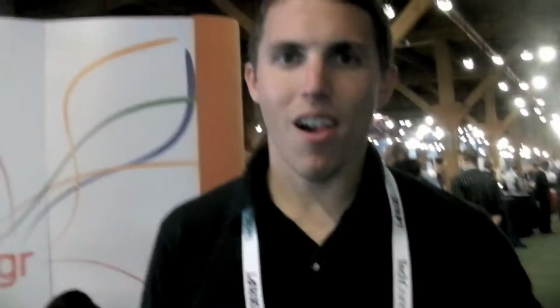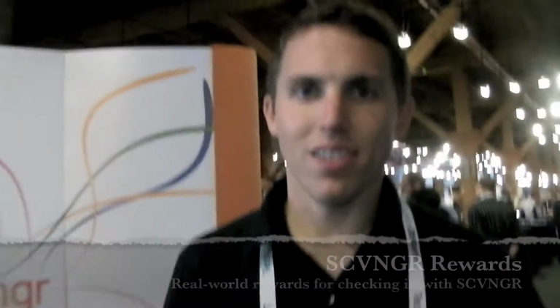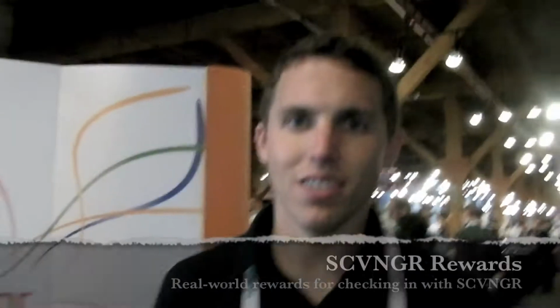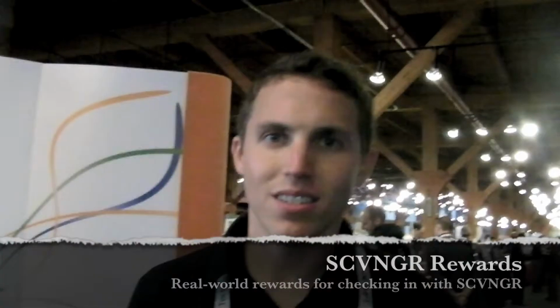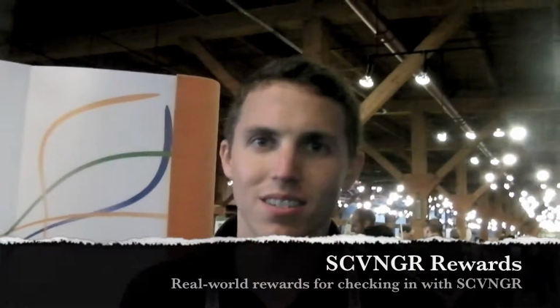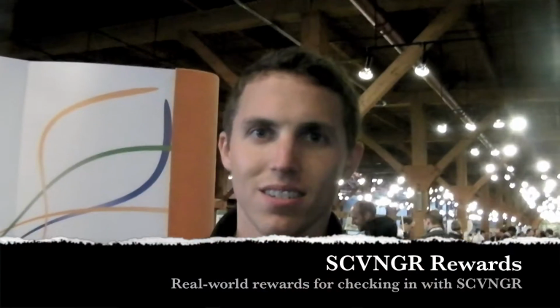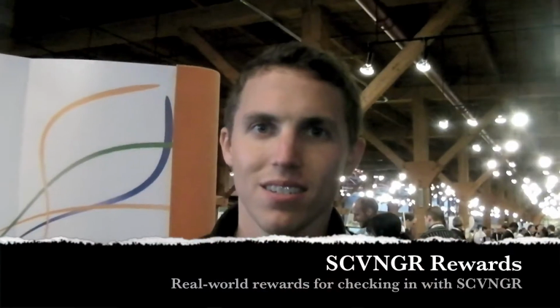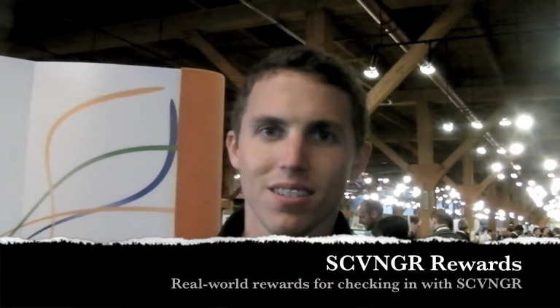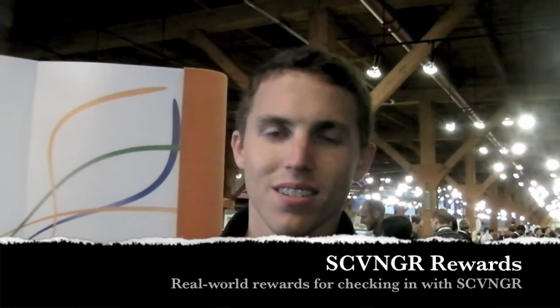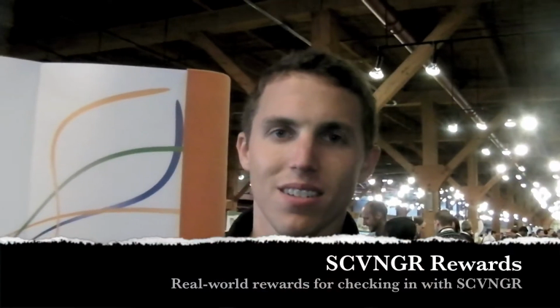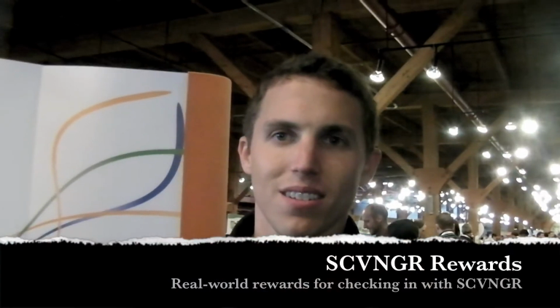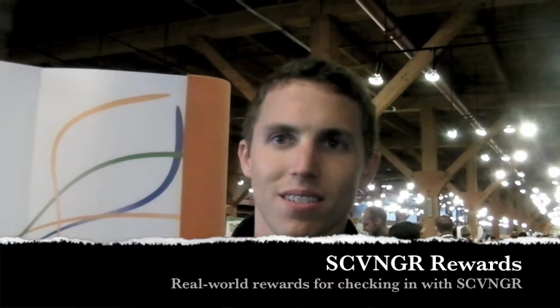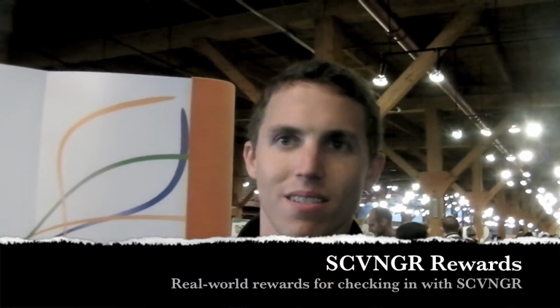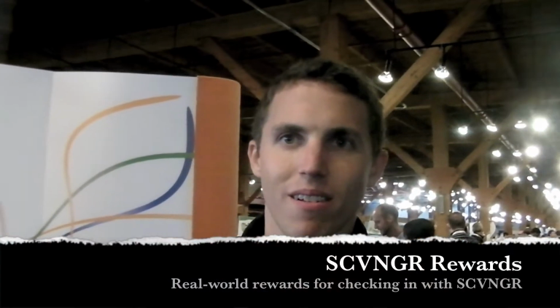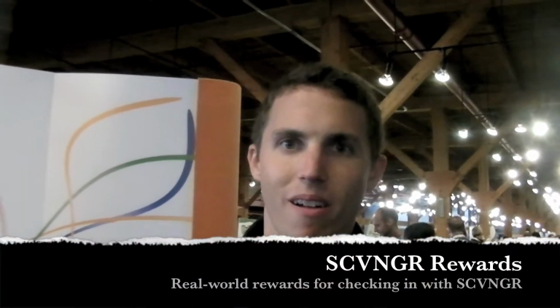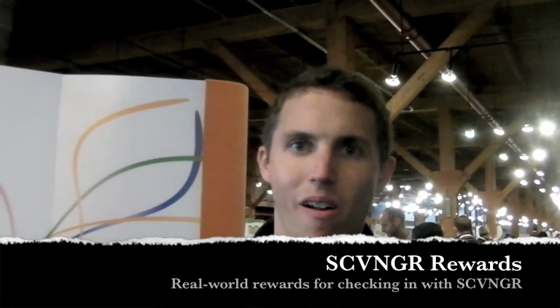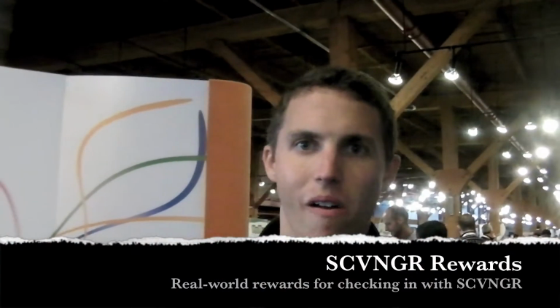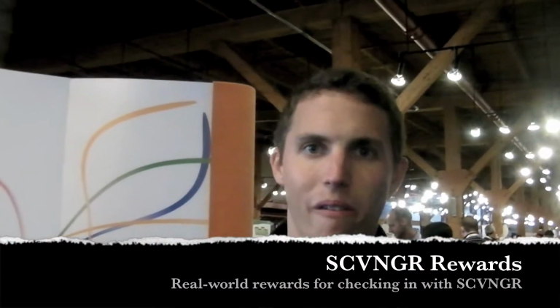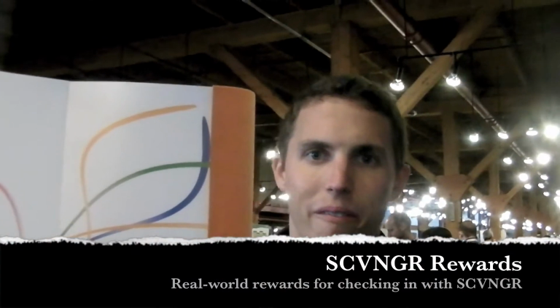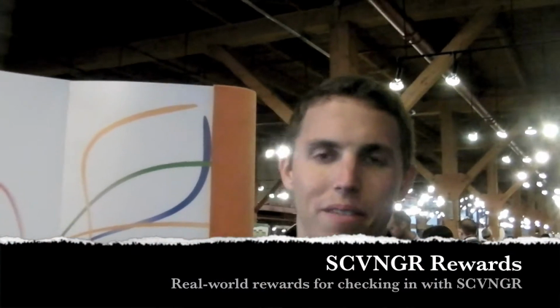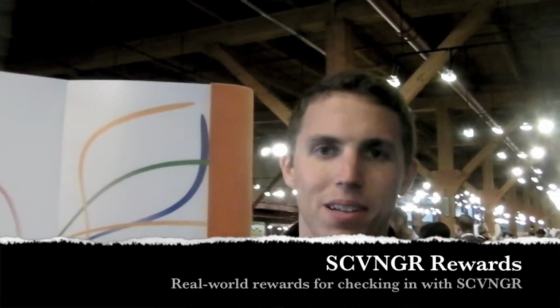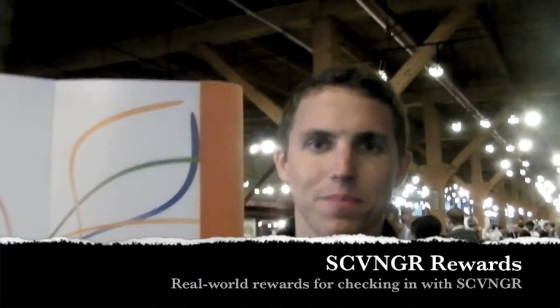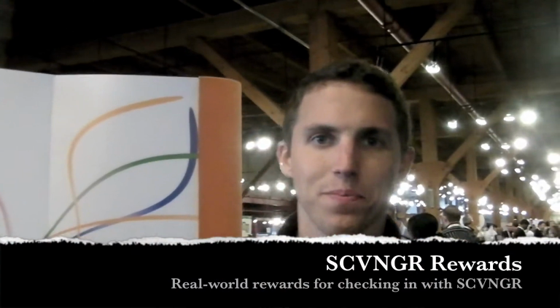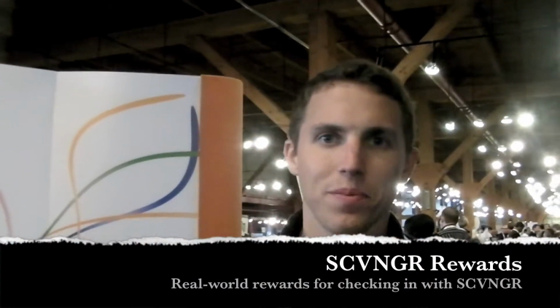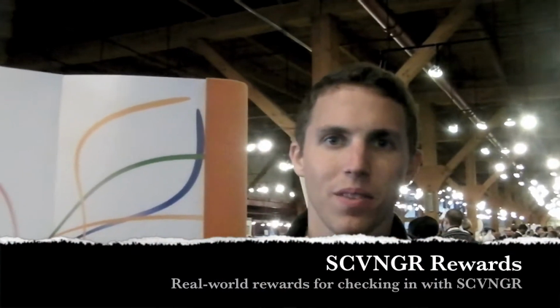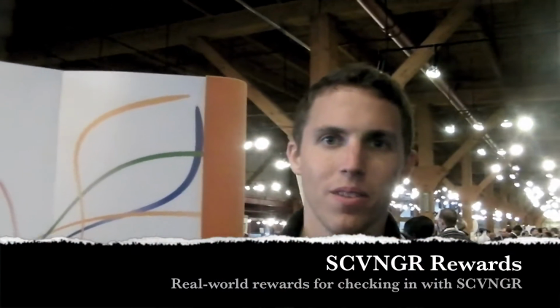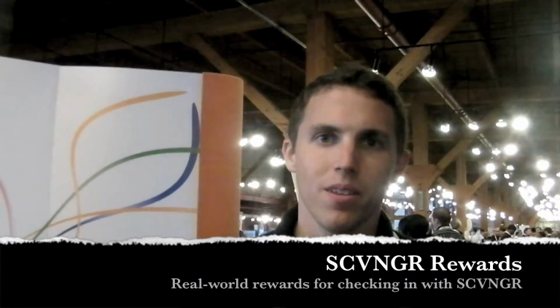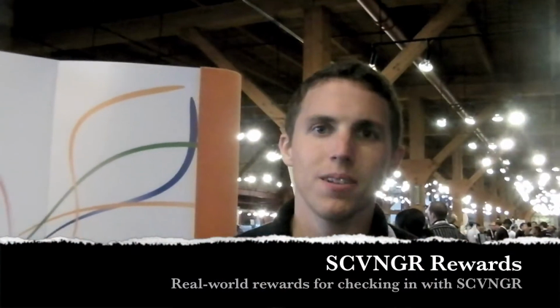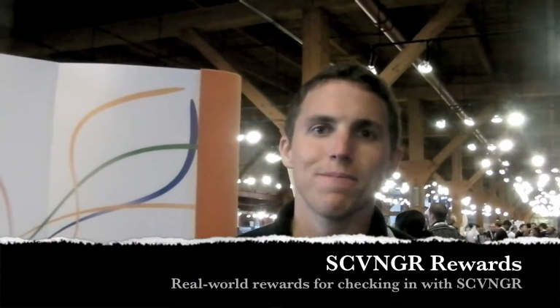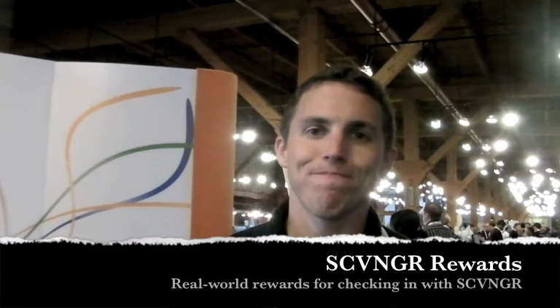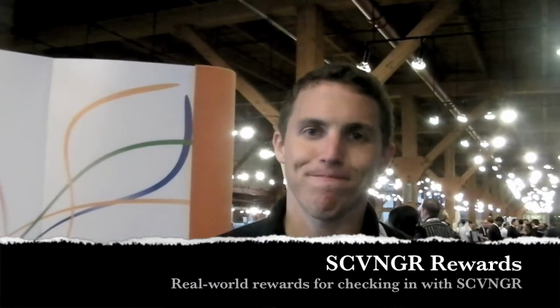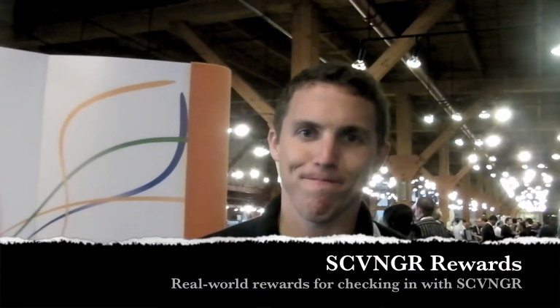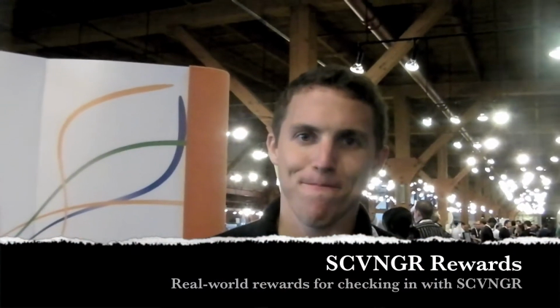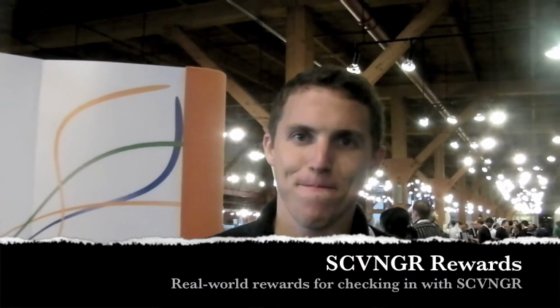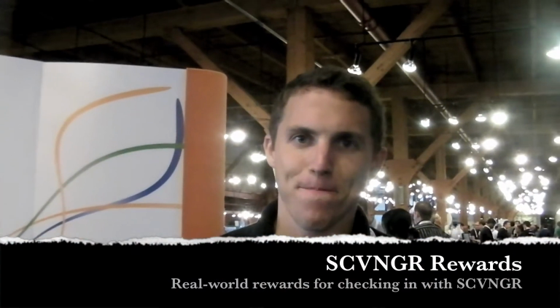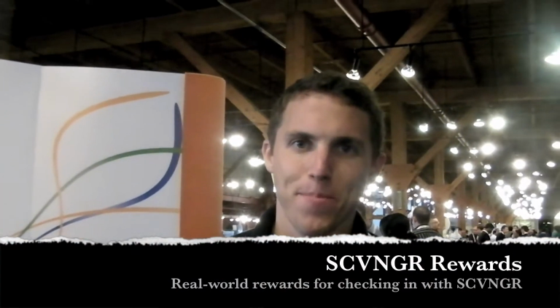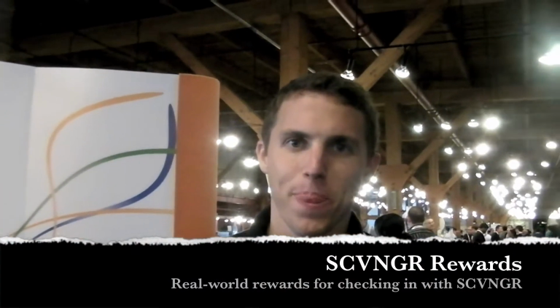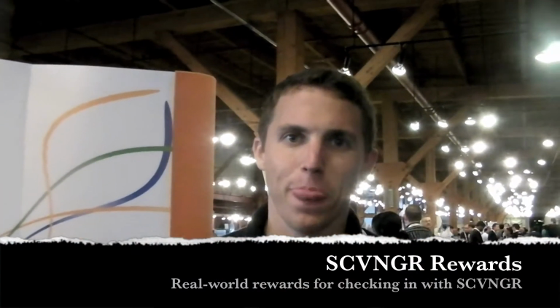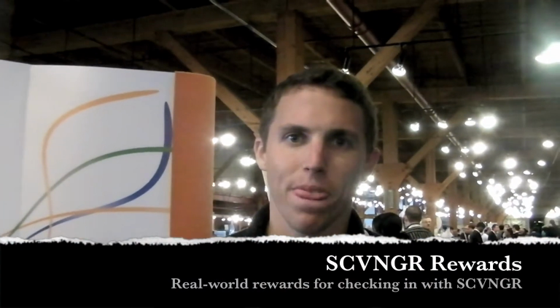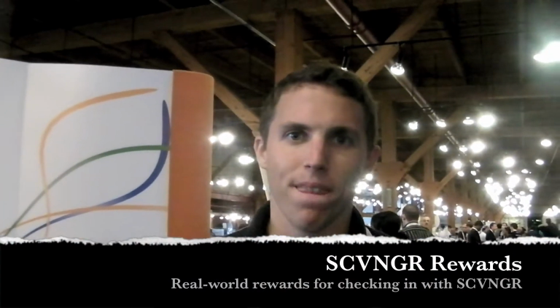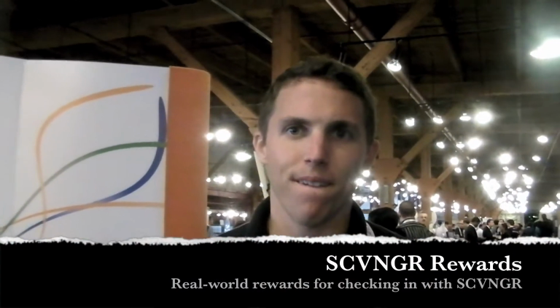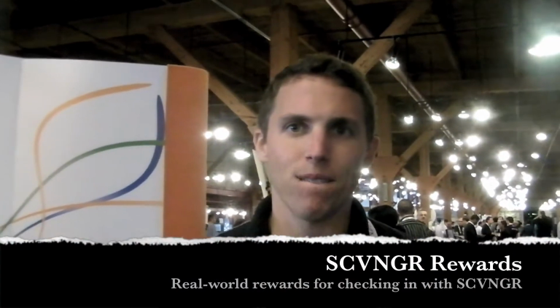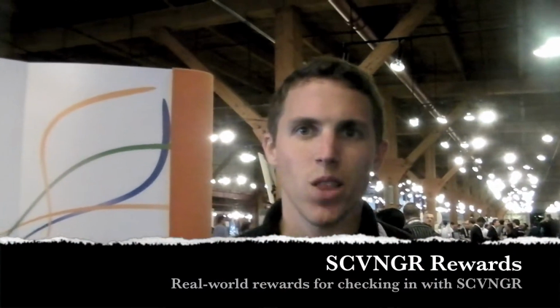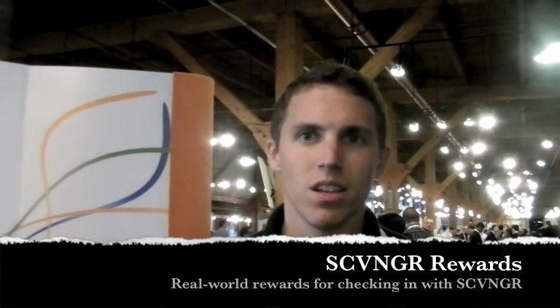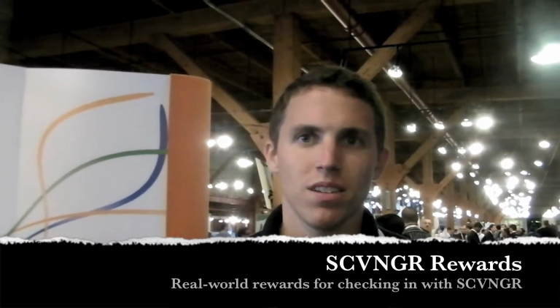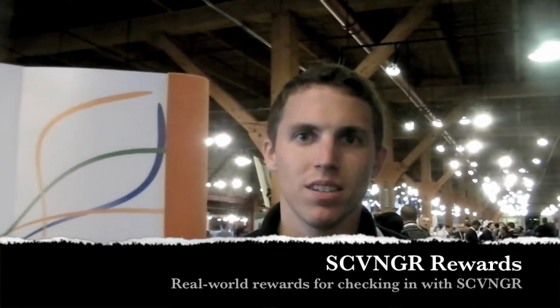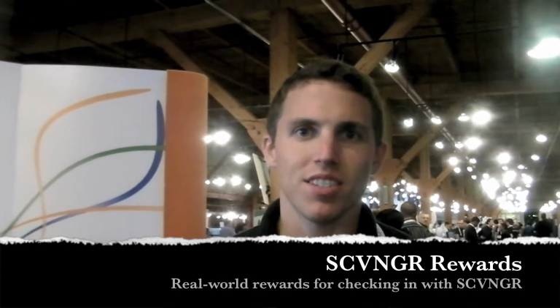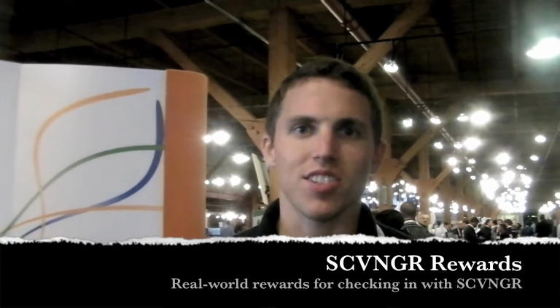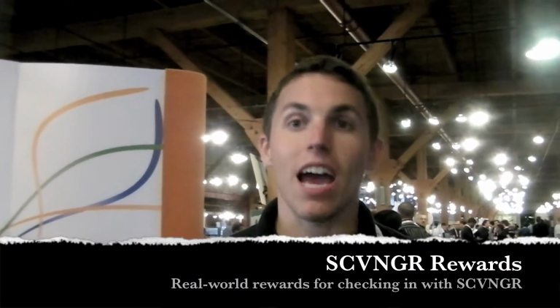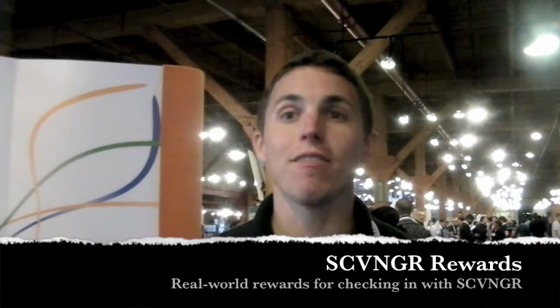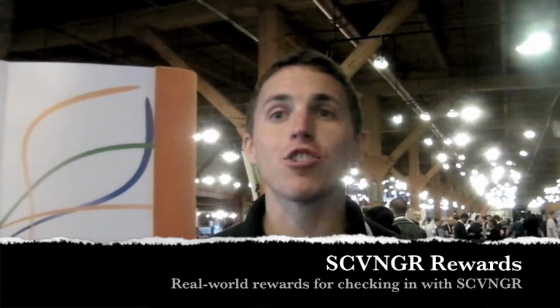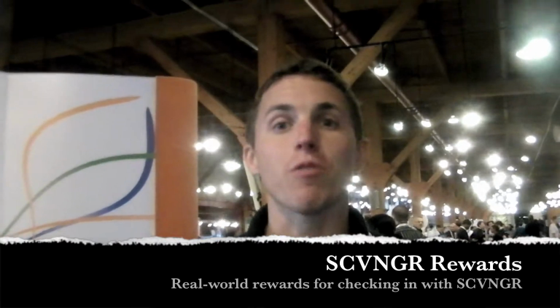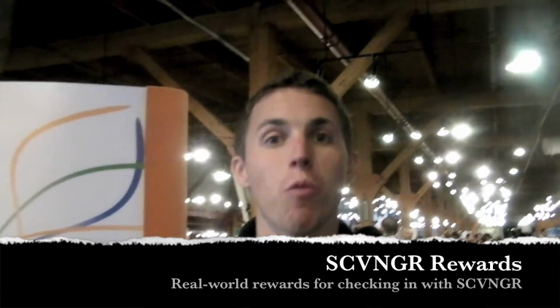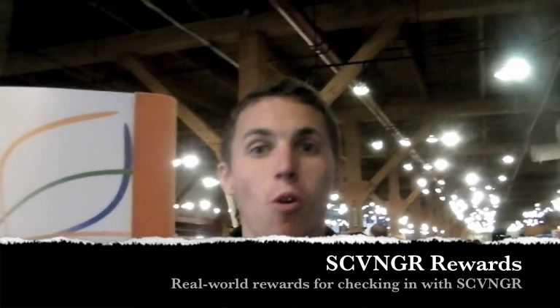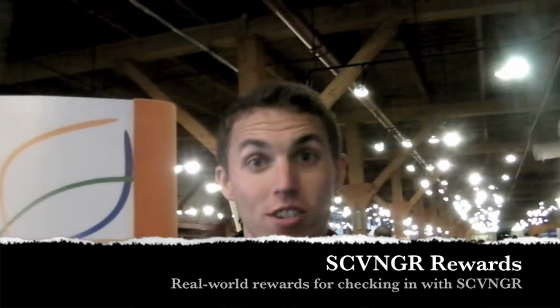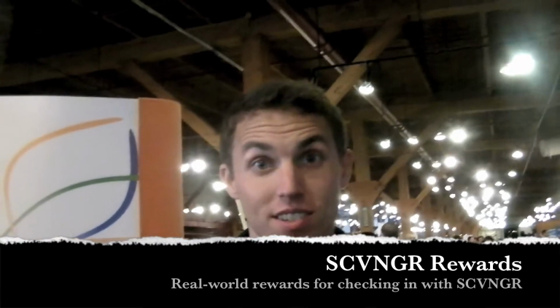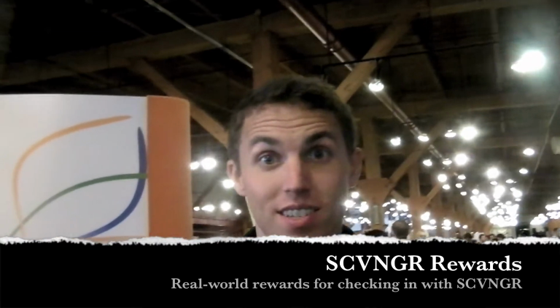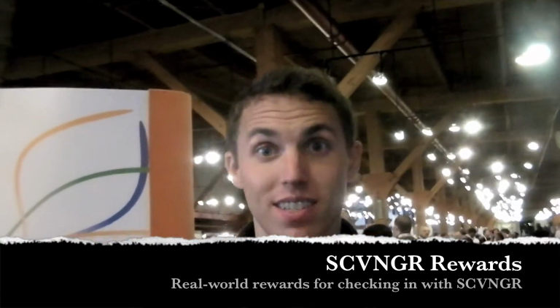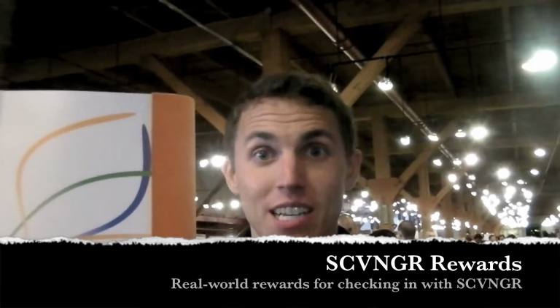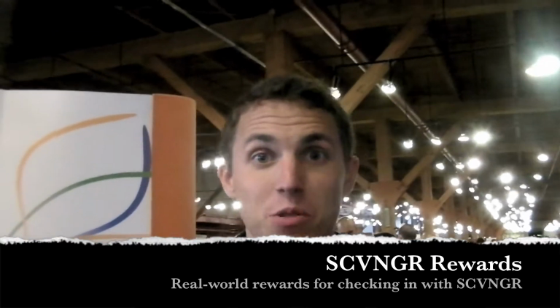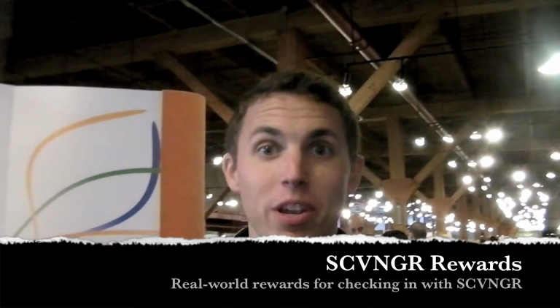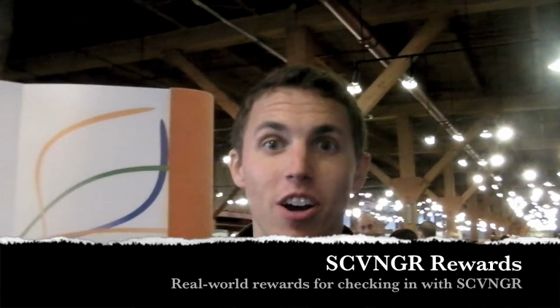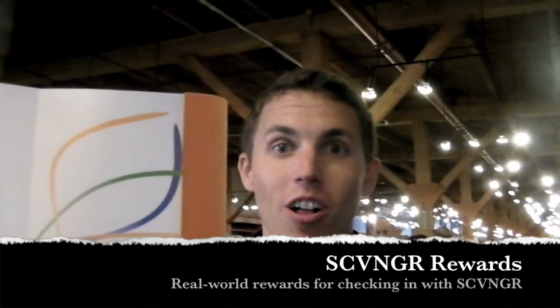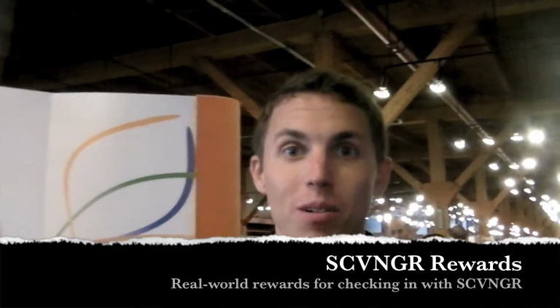Hi friends, this is Maren with IntuMobile. I'm here with Cort from Scavenger and we're going to look at the Scavenger rewards — that's what we call them.